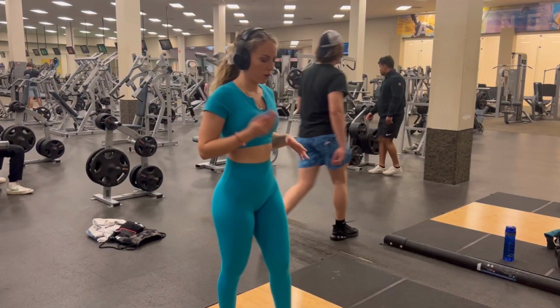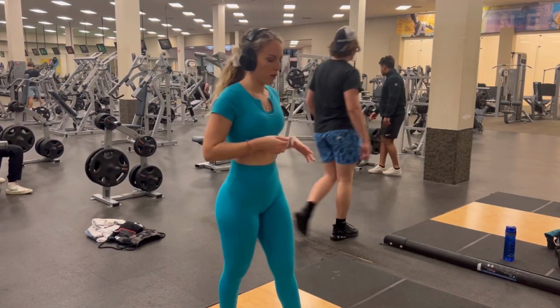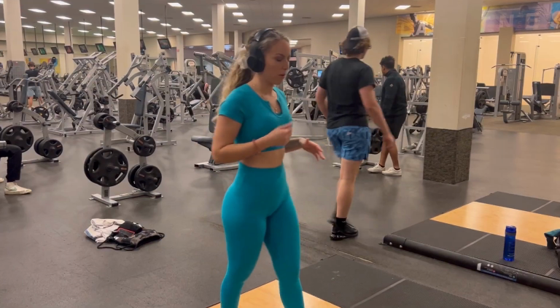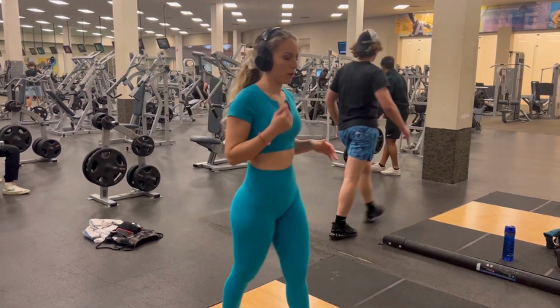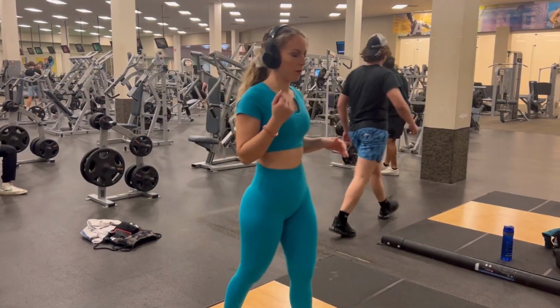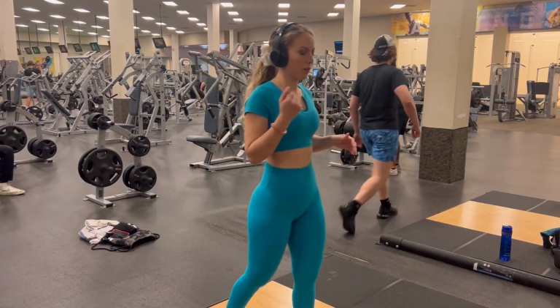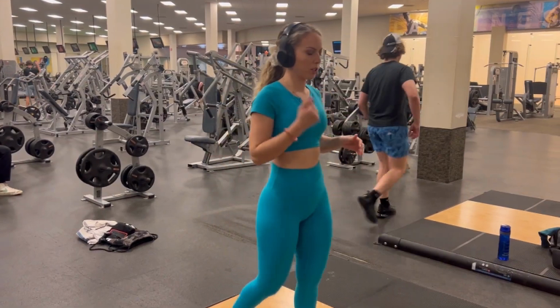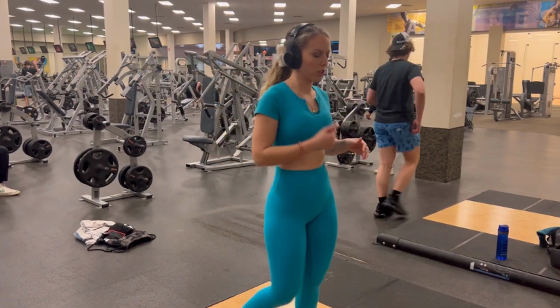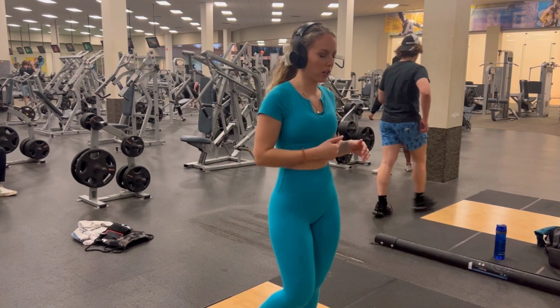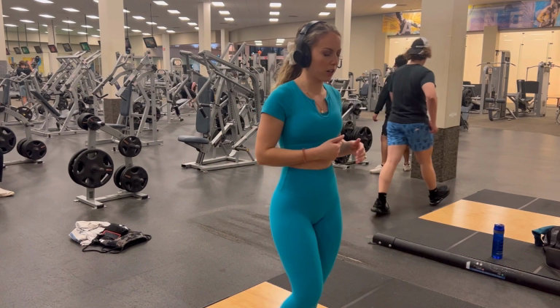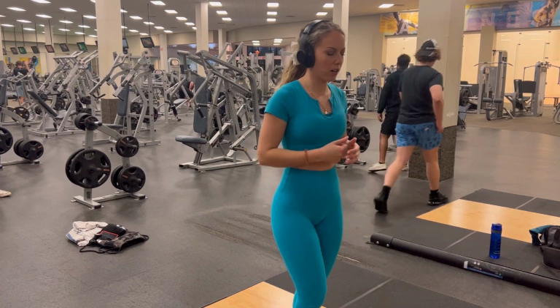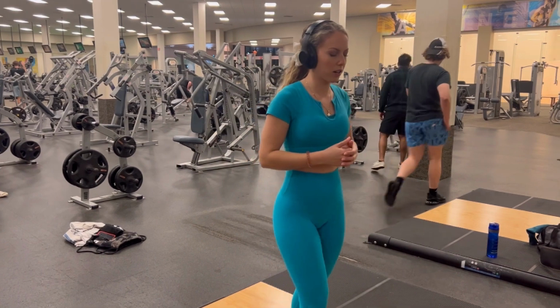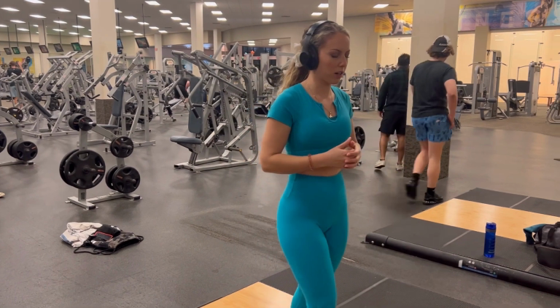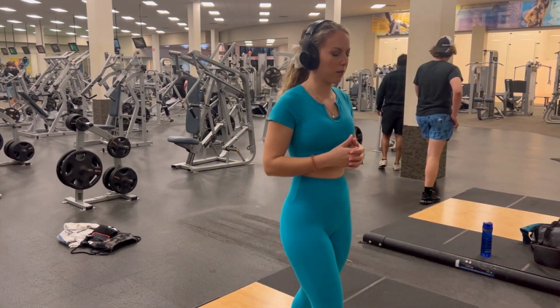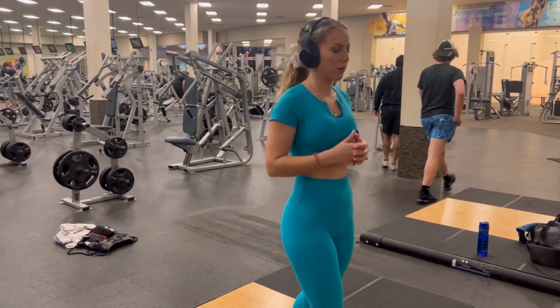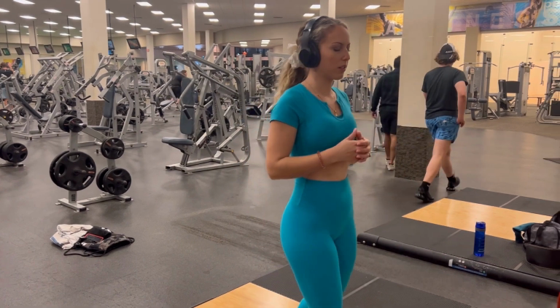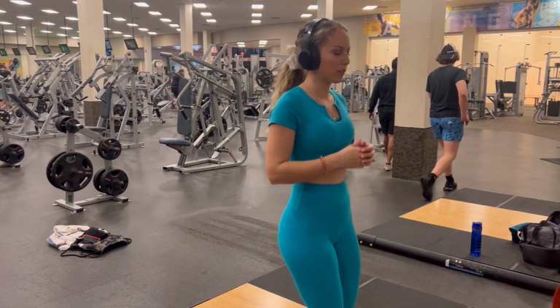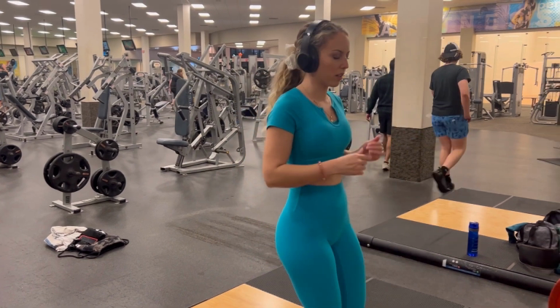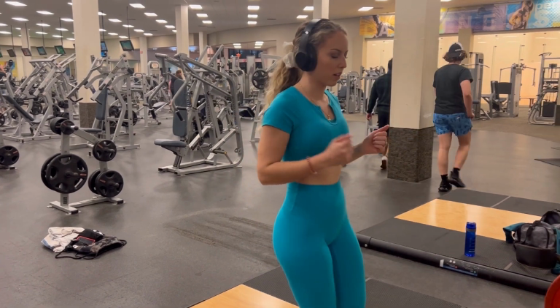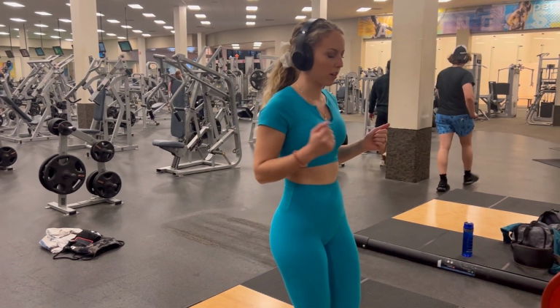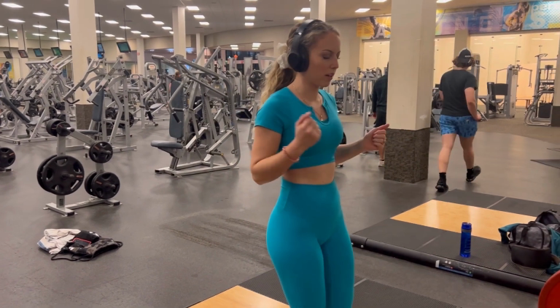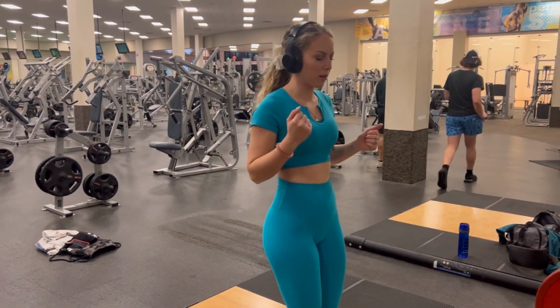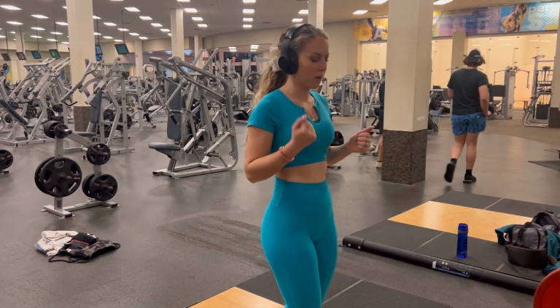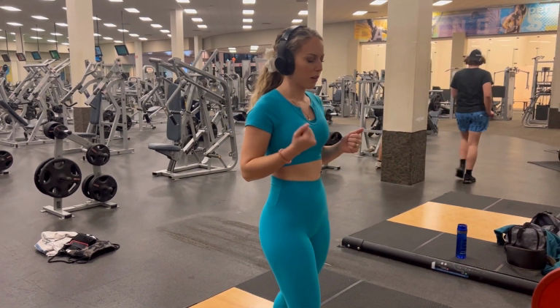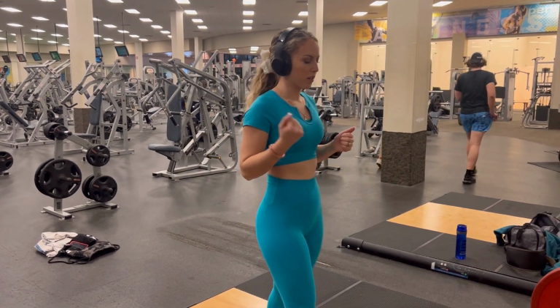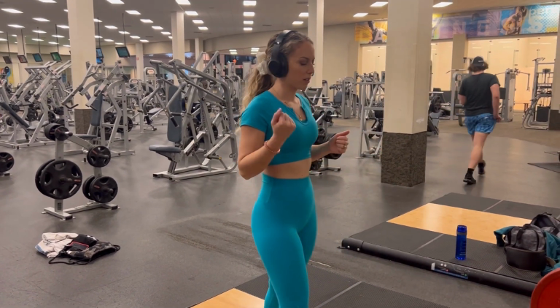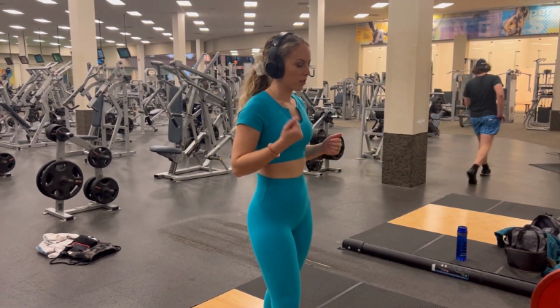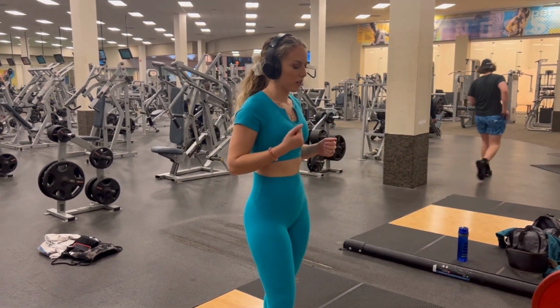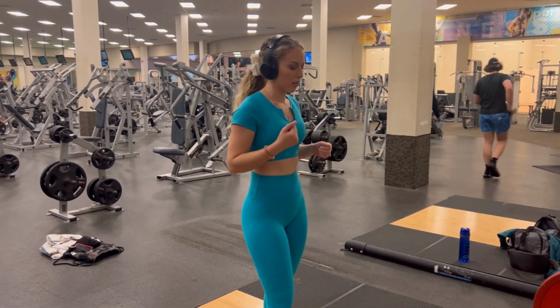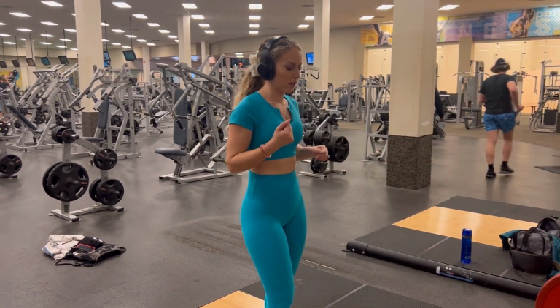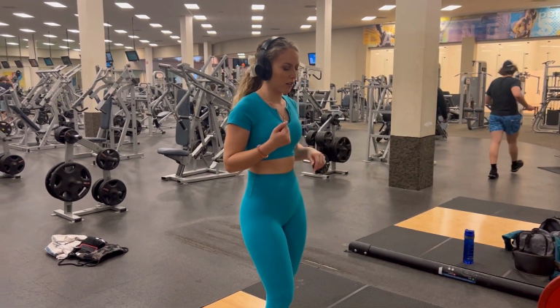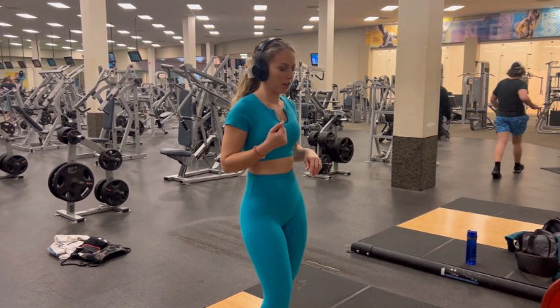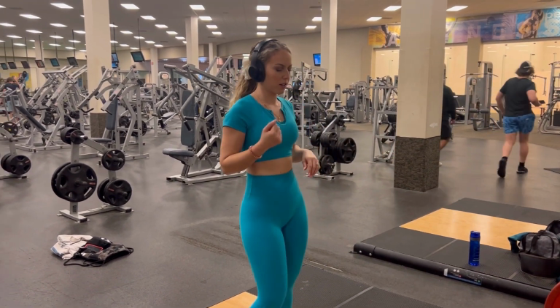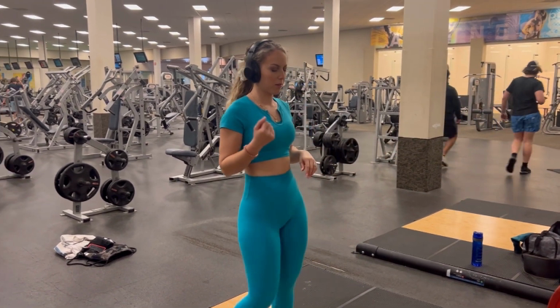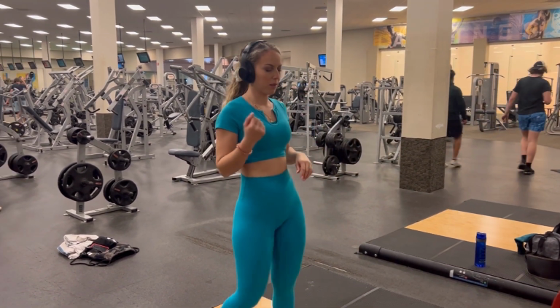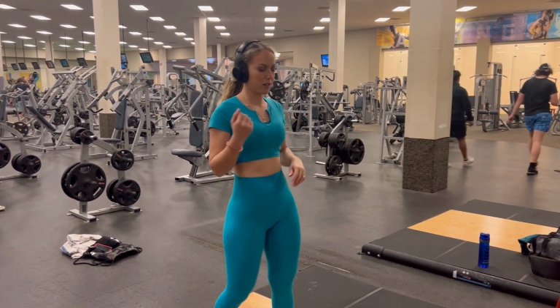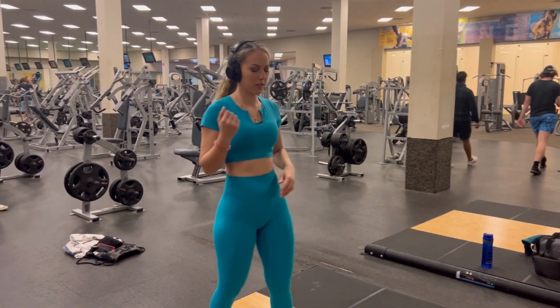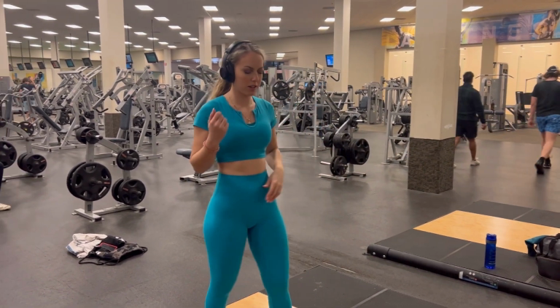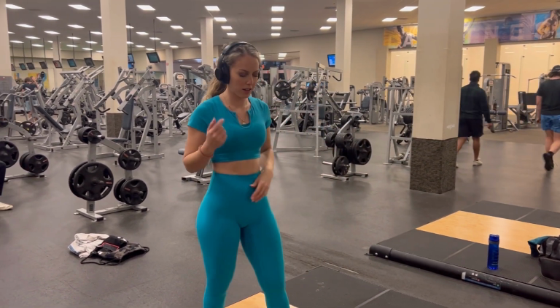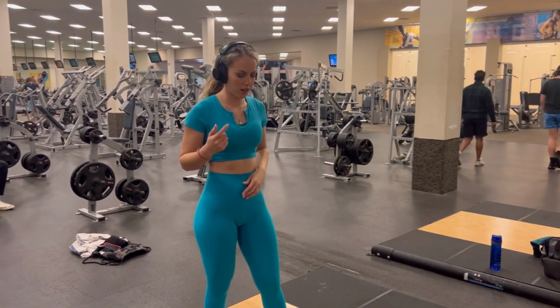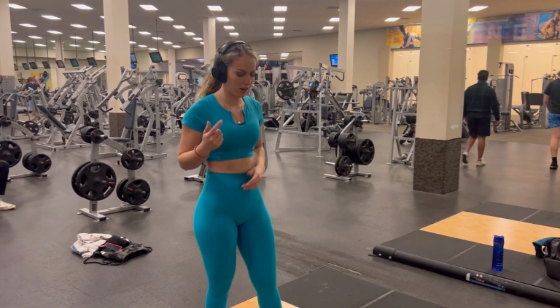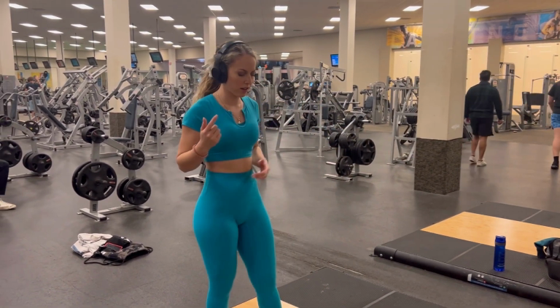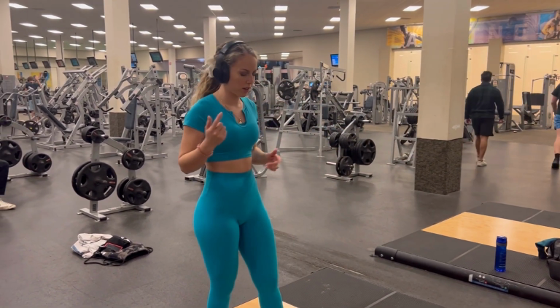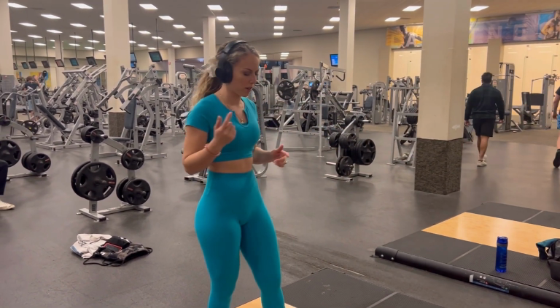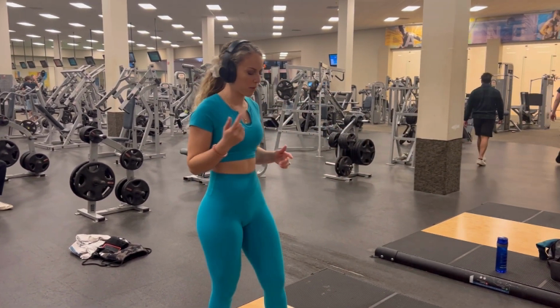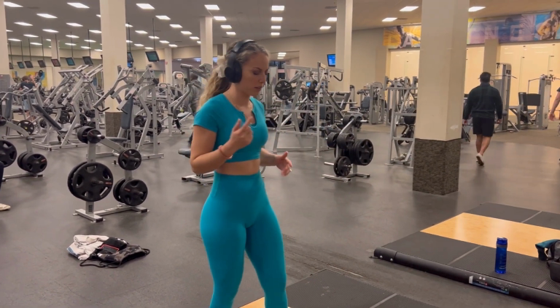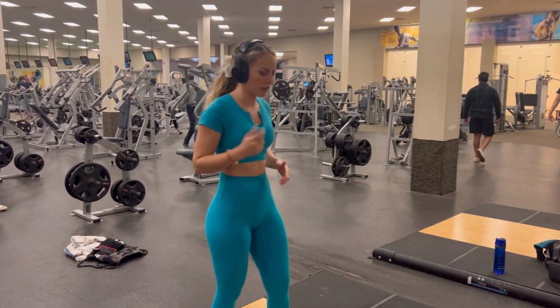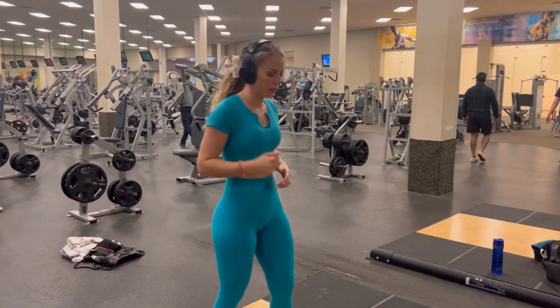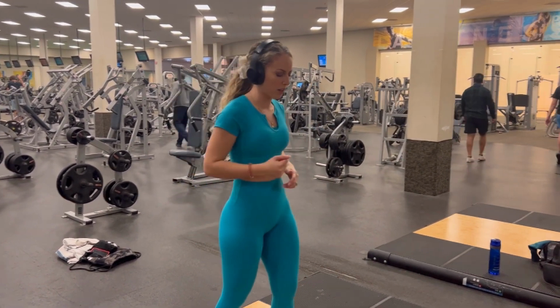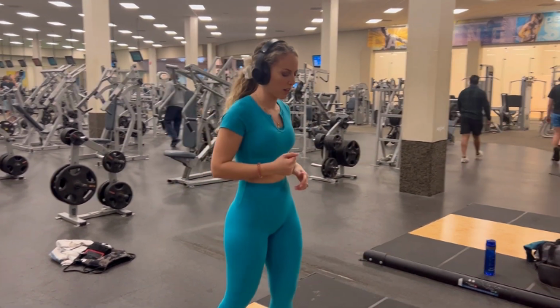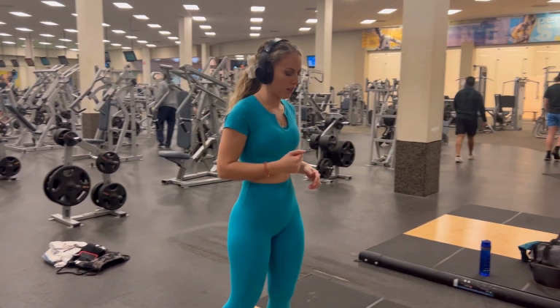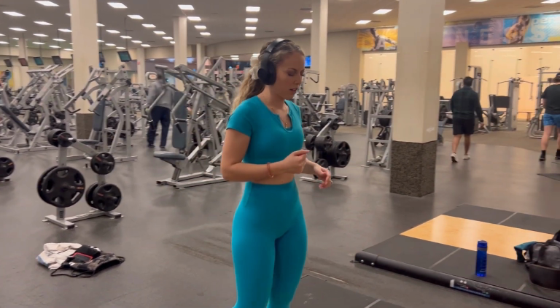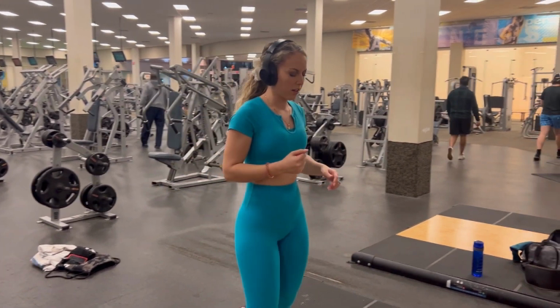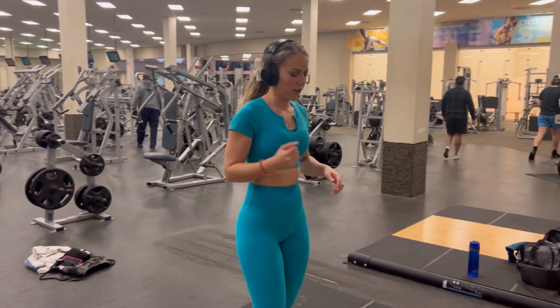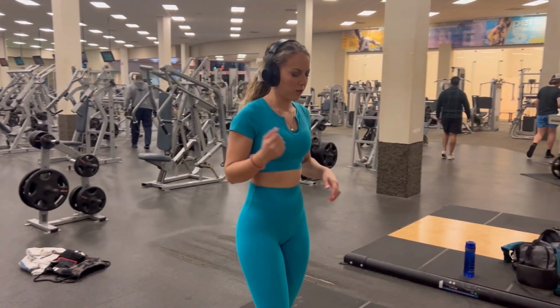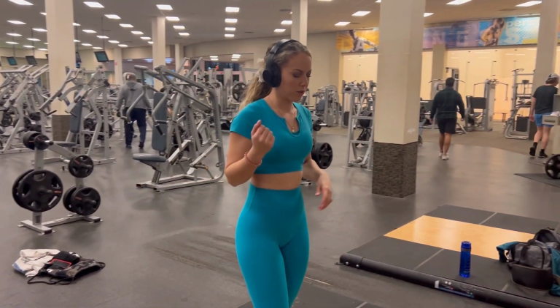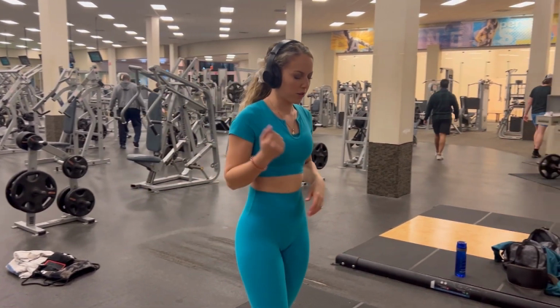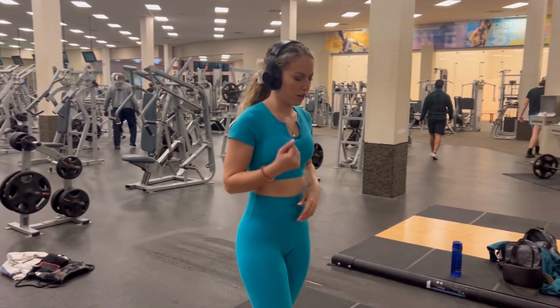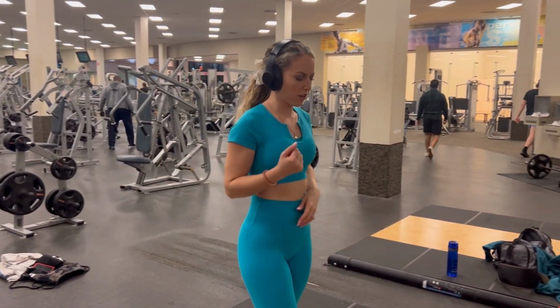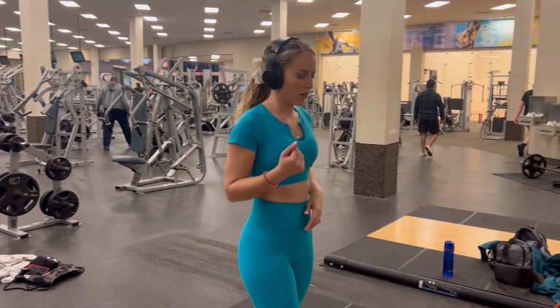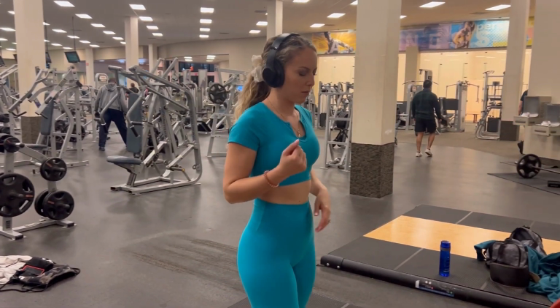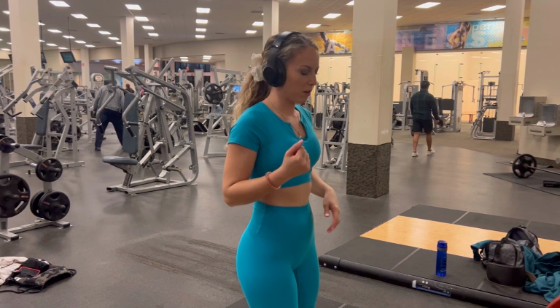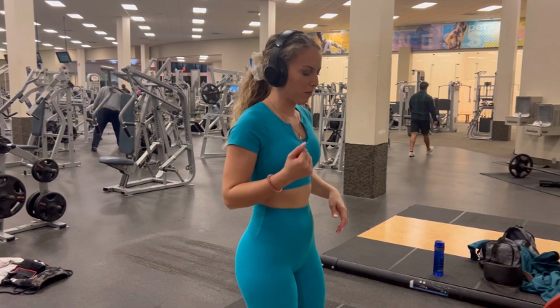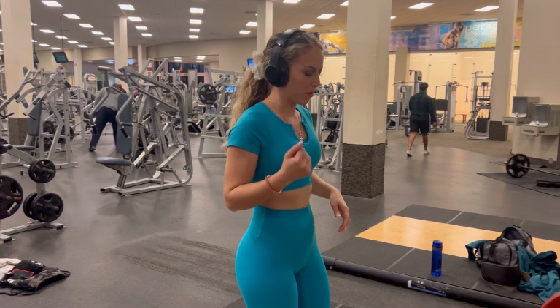After that, I am worshiping and praising the Lord. I like to say my prayers before, during, and after my workout.